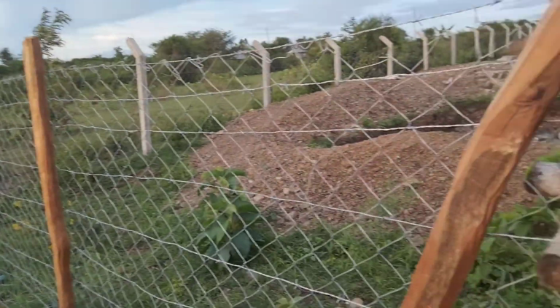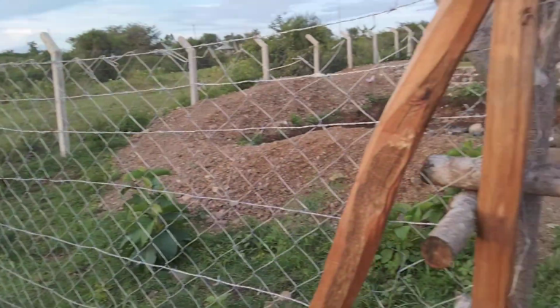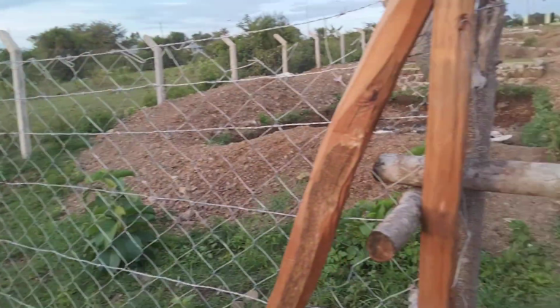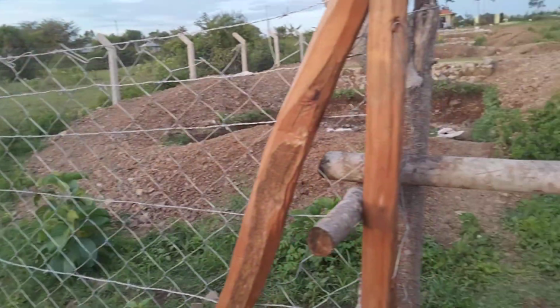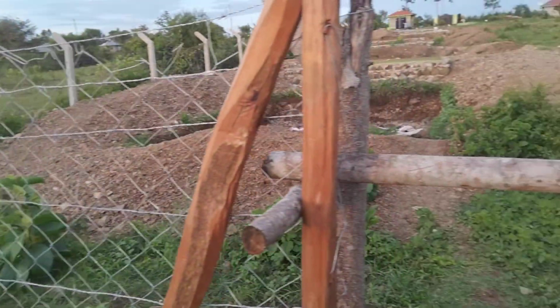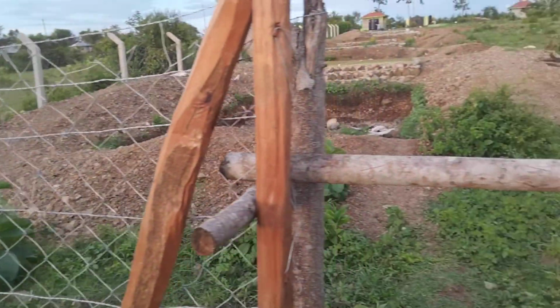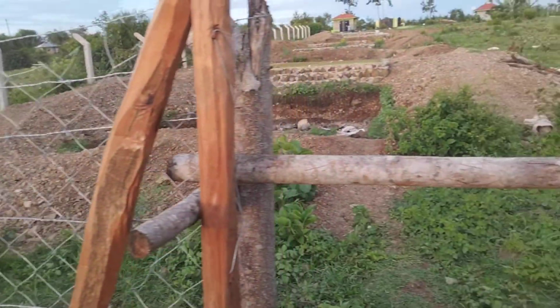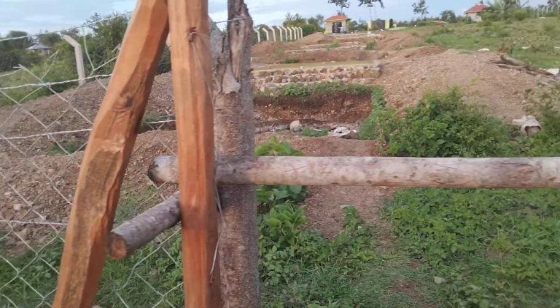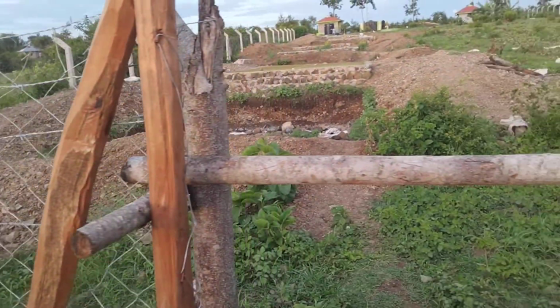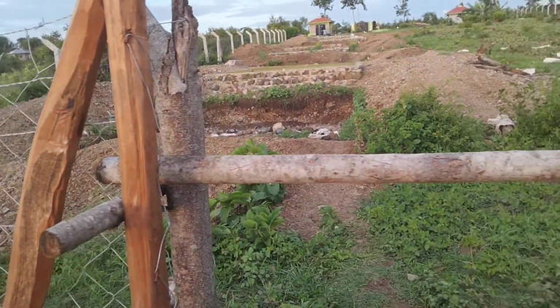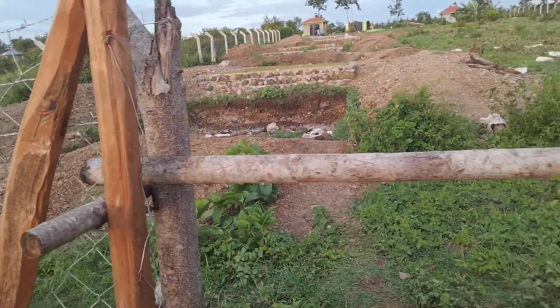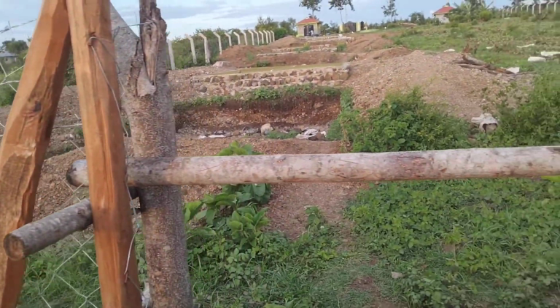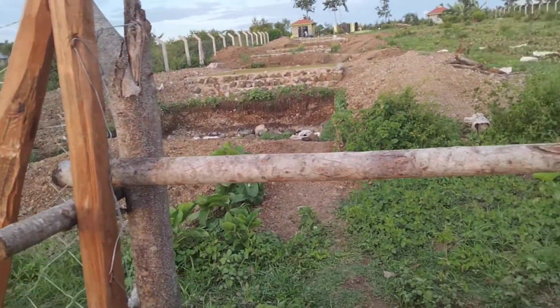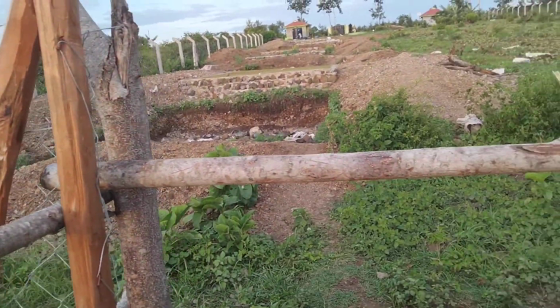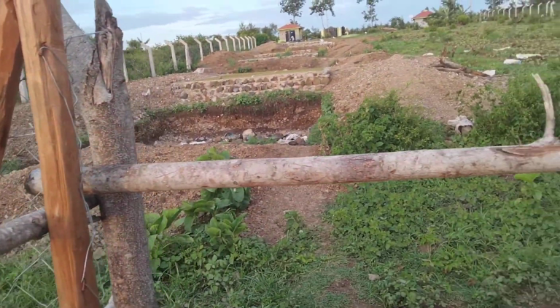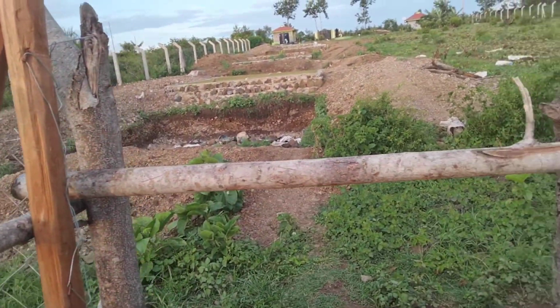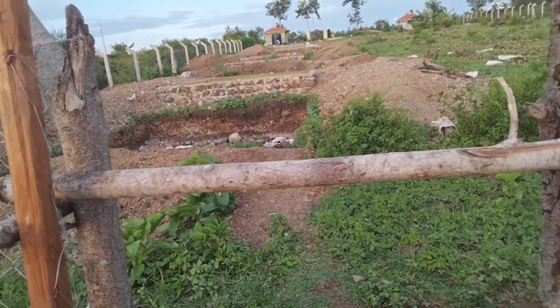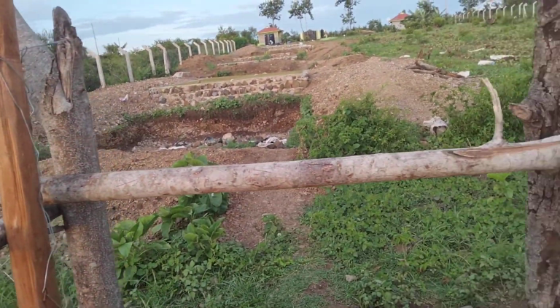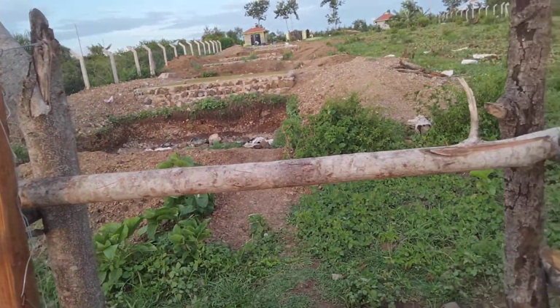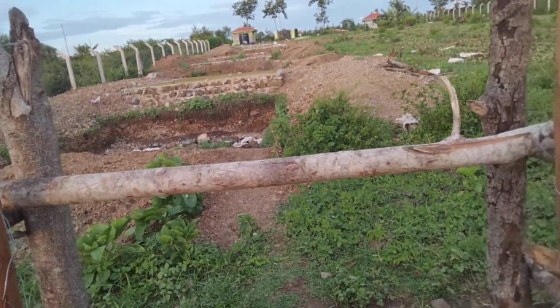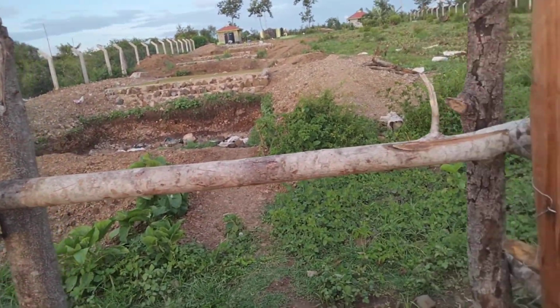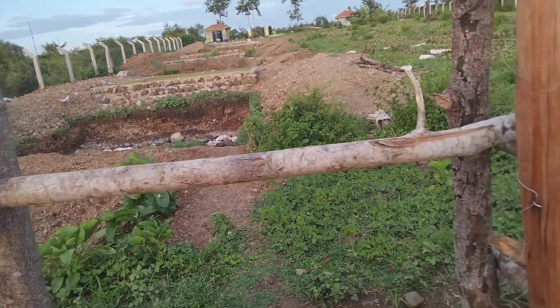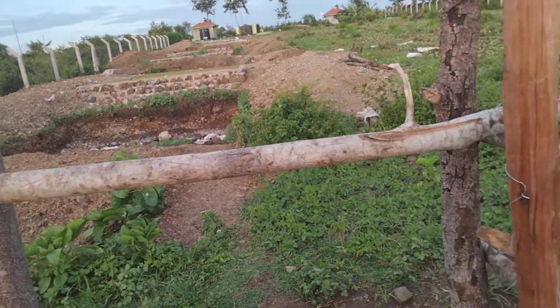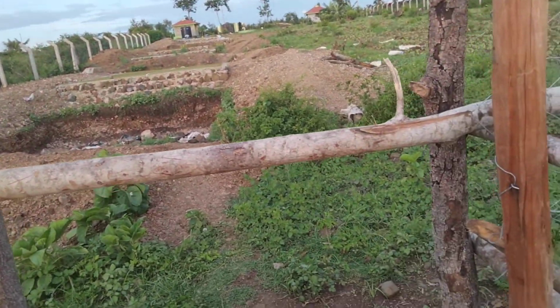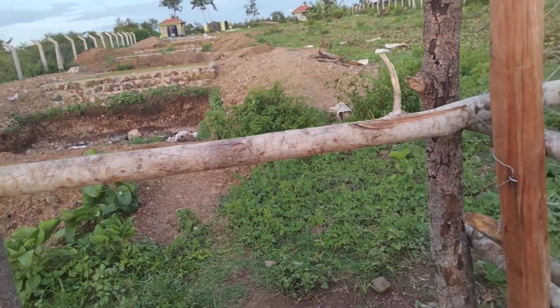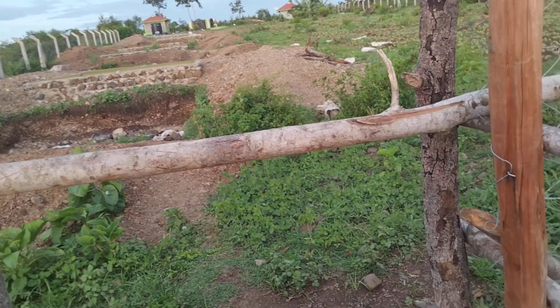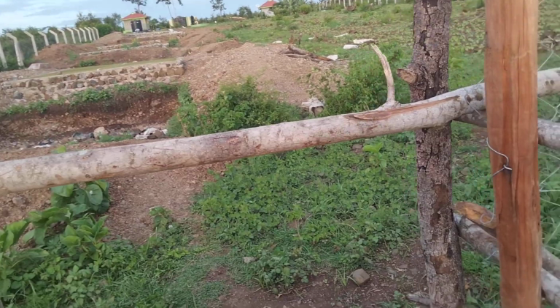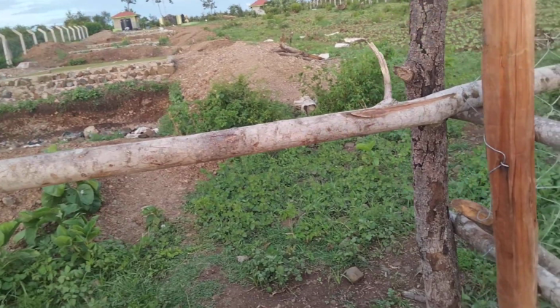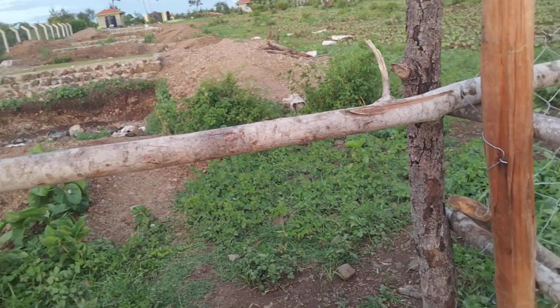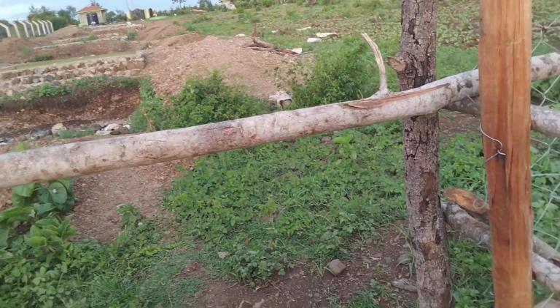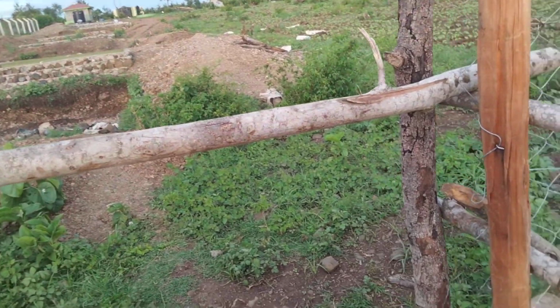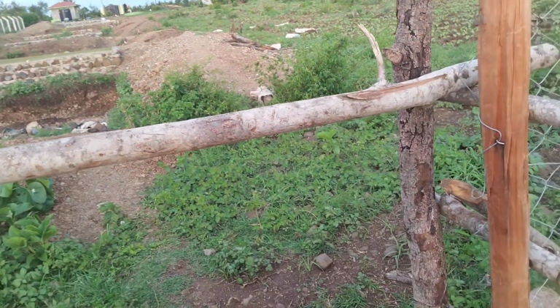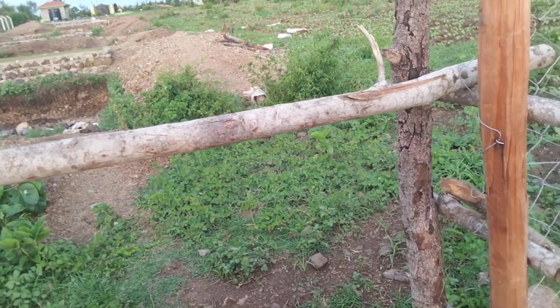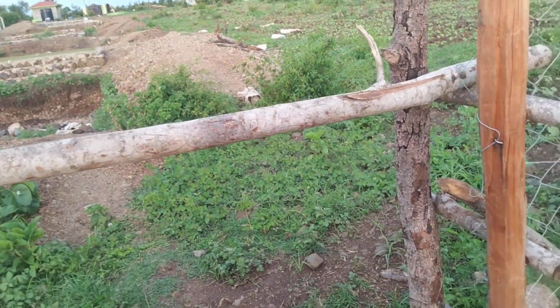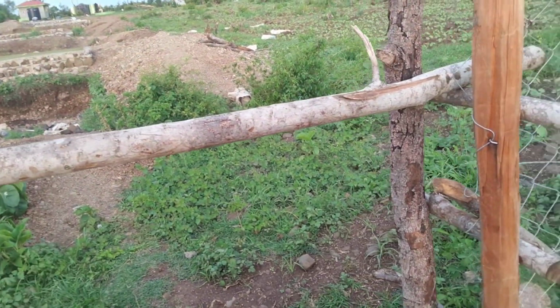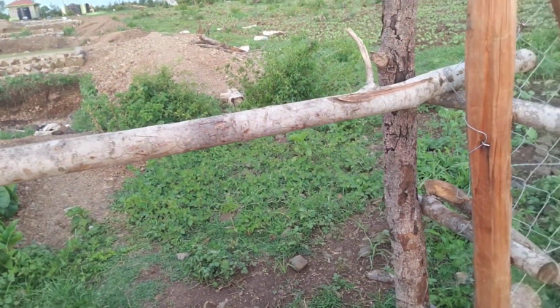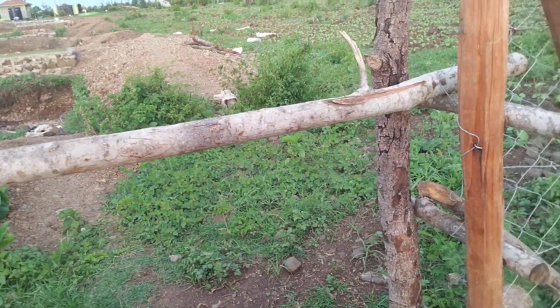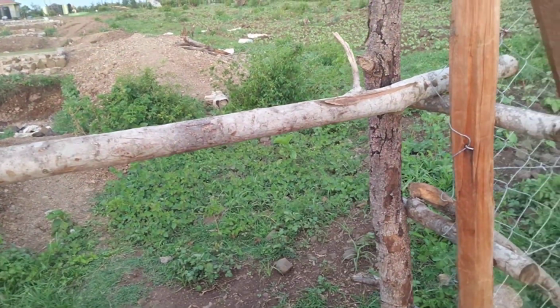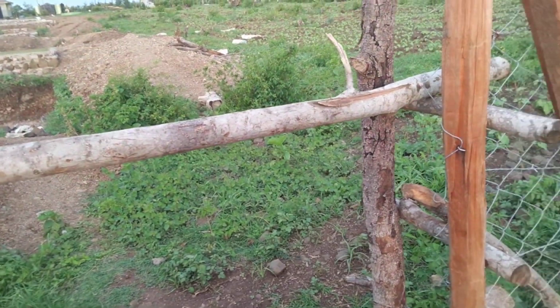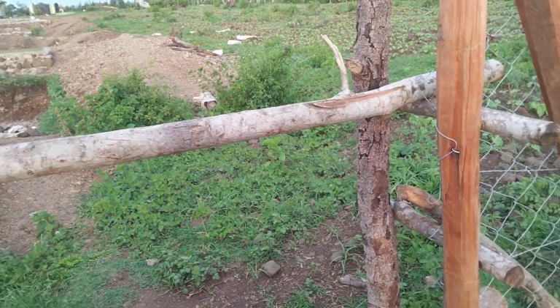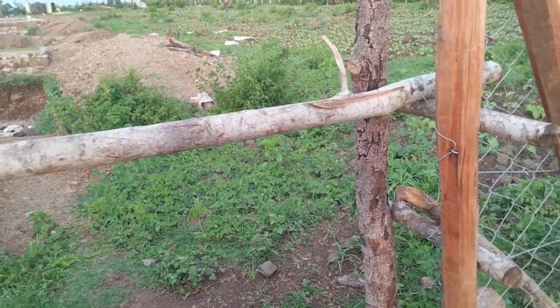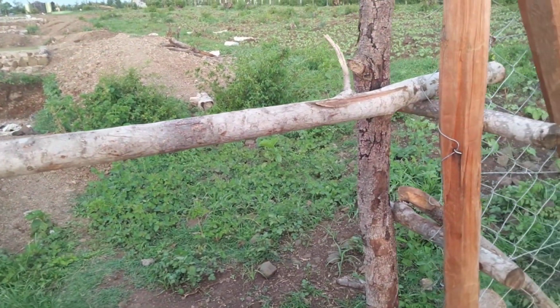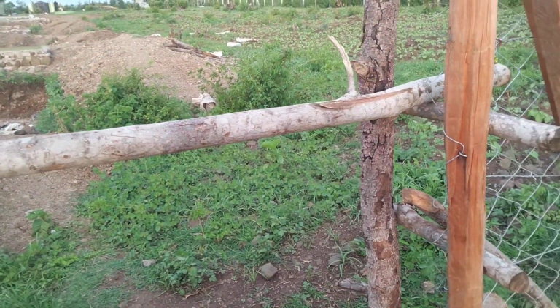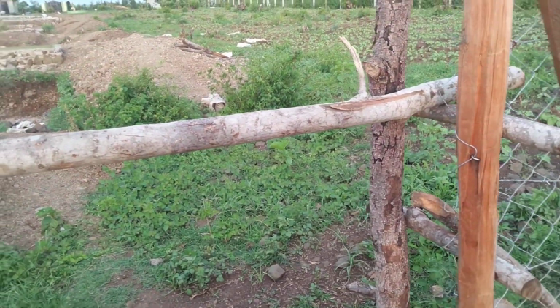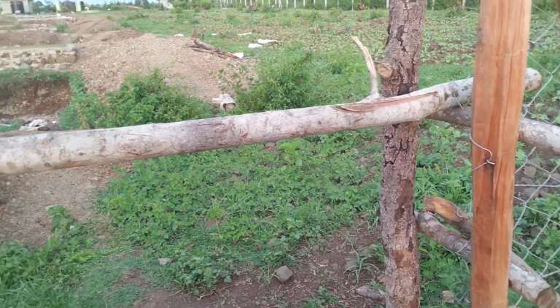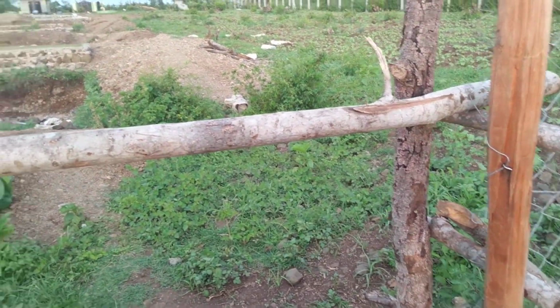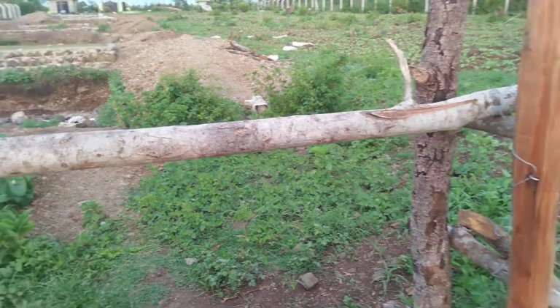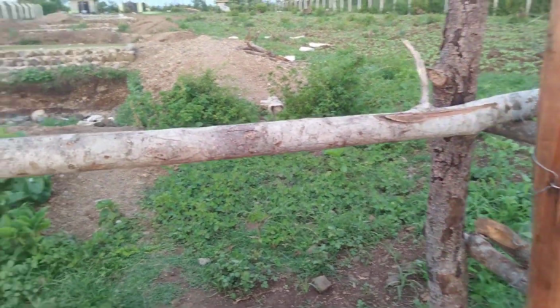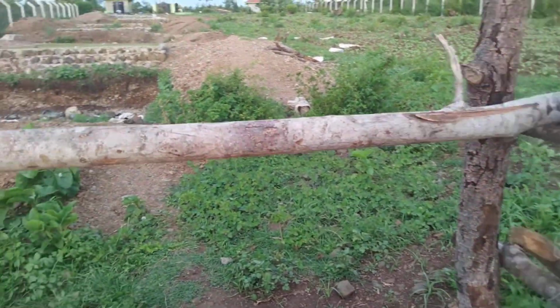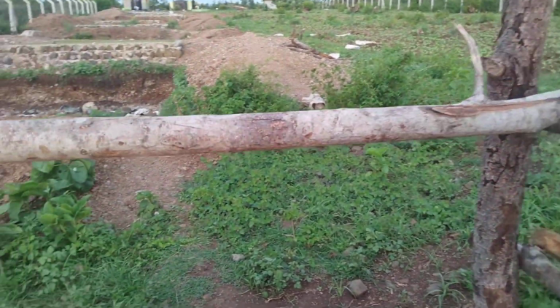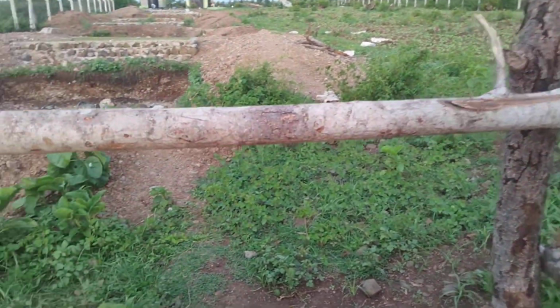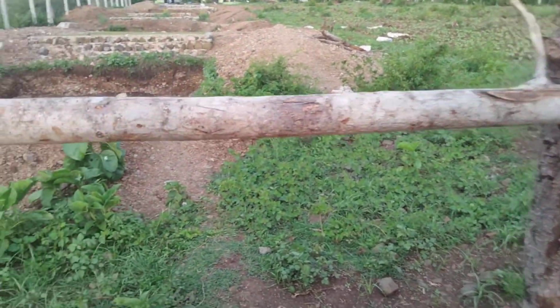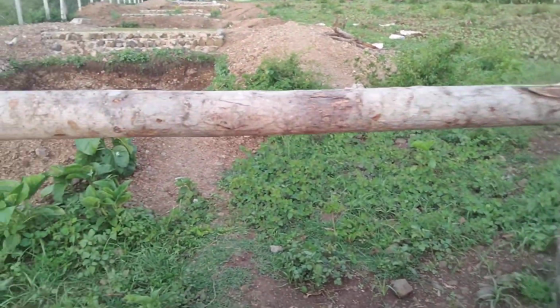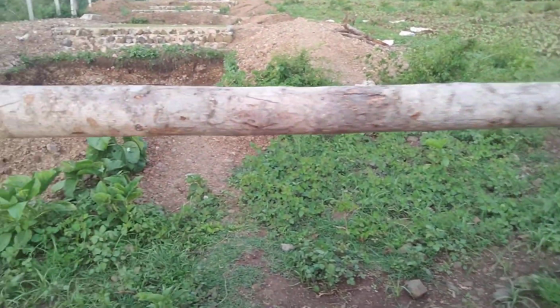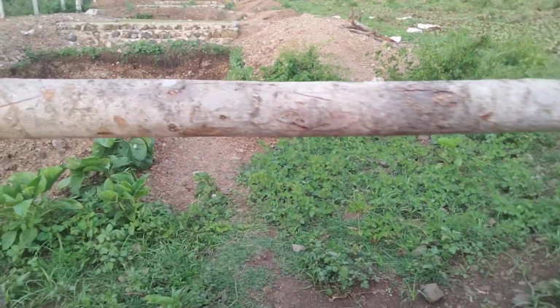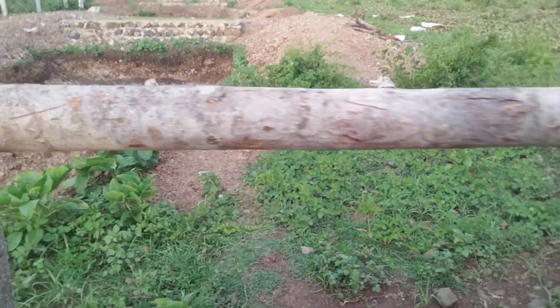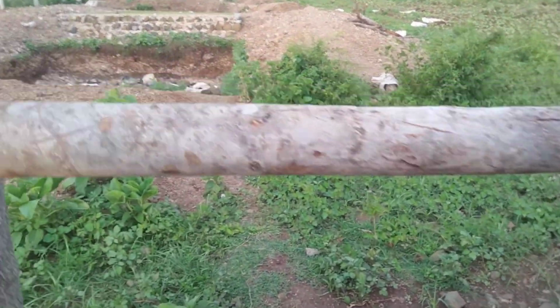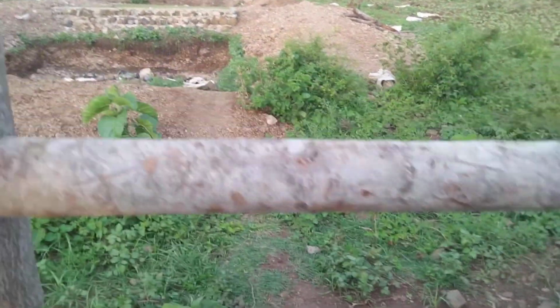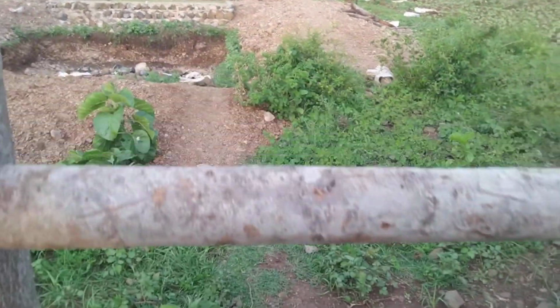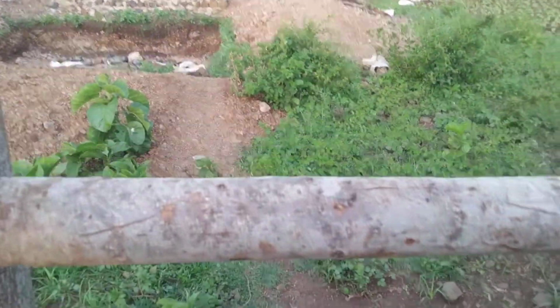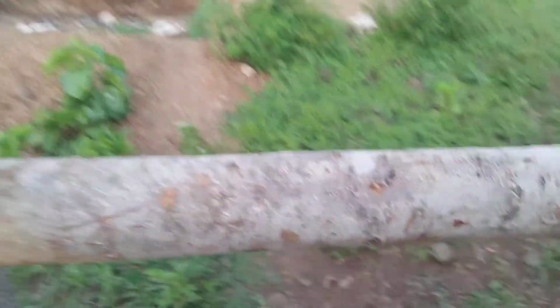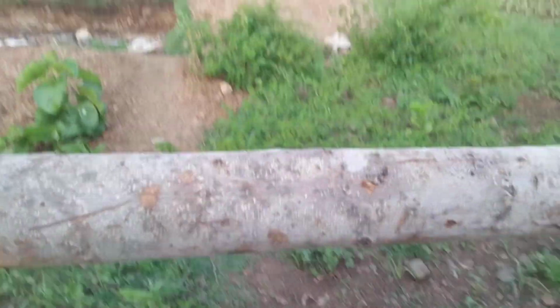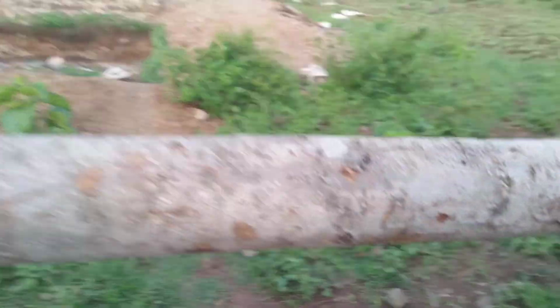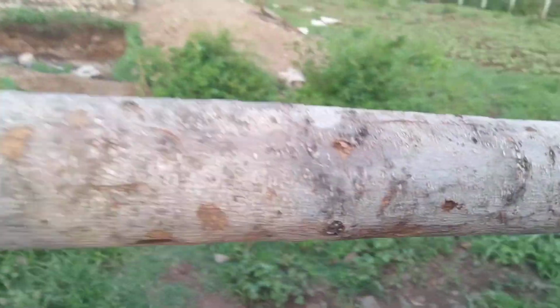Our houseman exits the feedlot from here. So let me now get to the main farm.